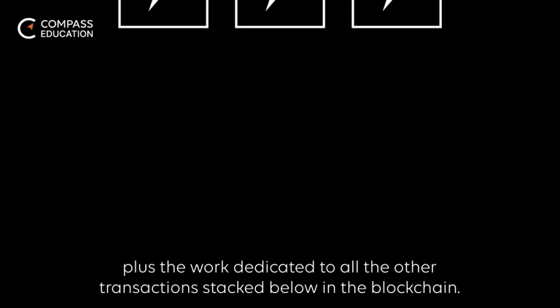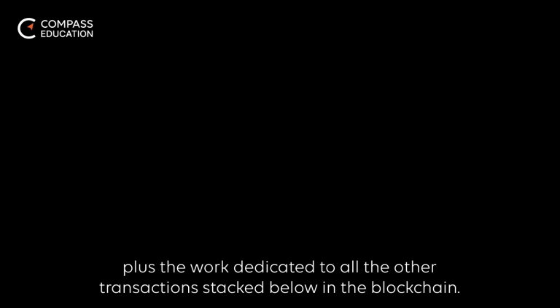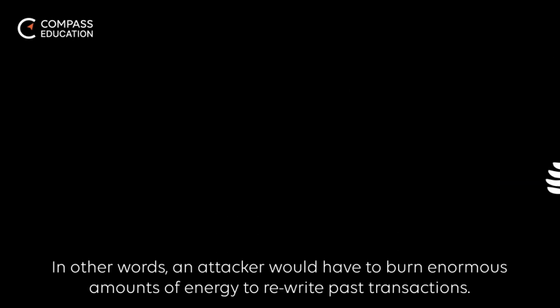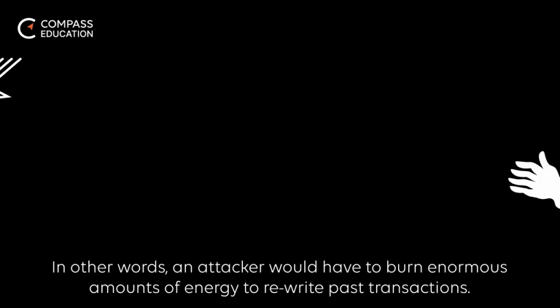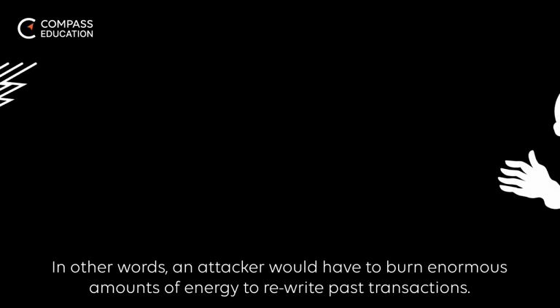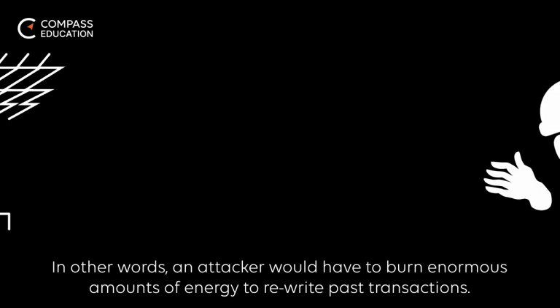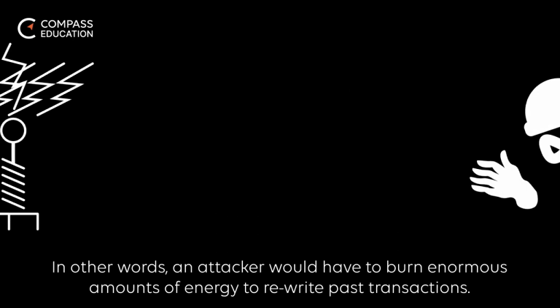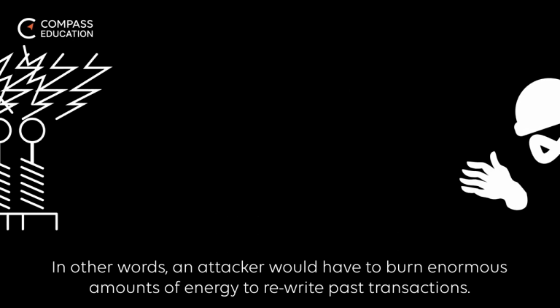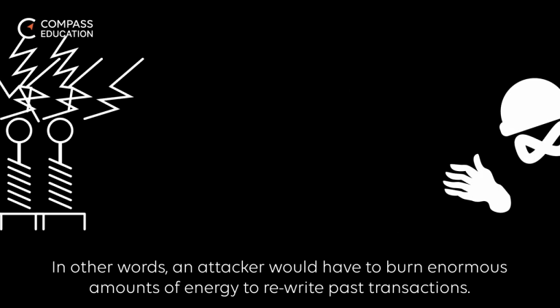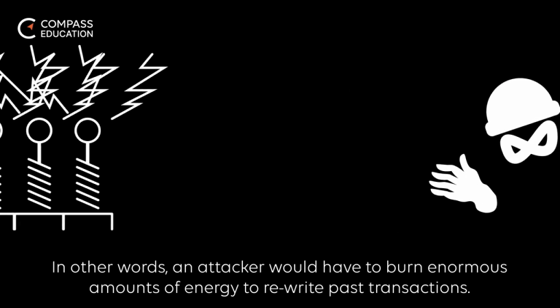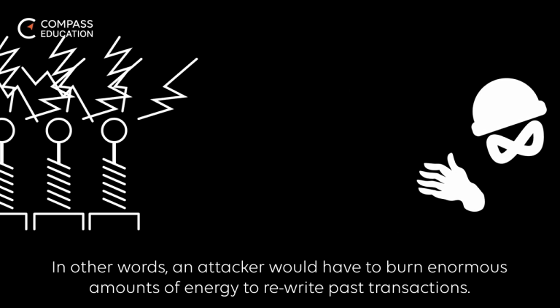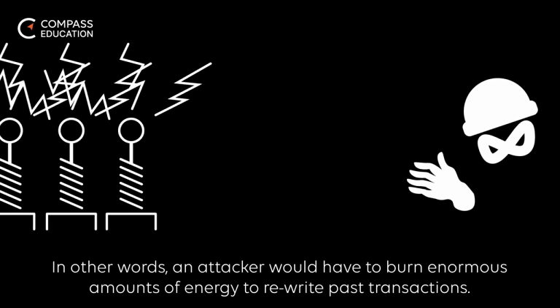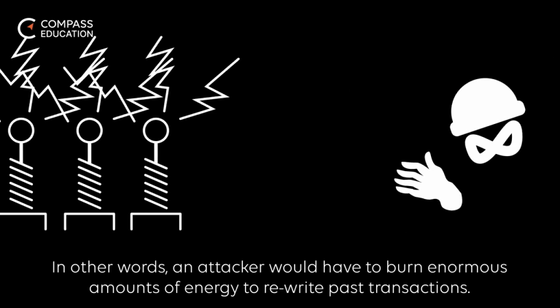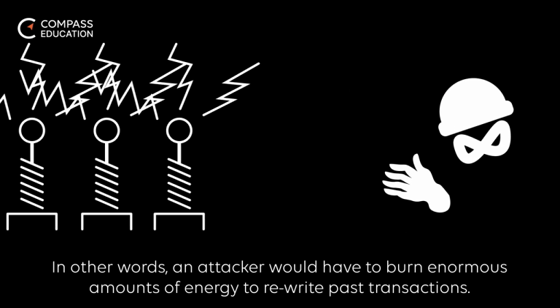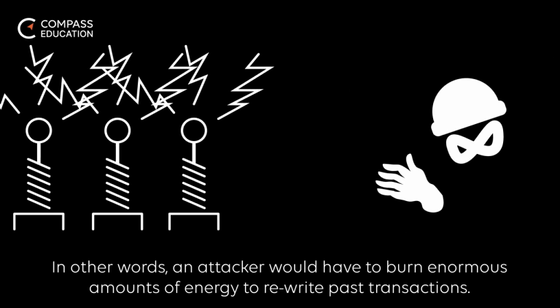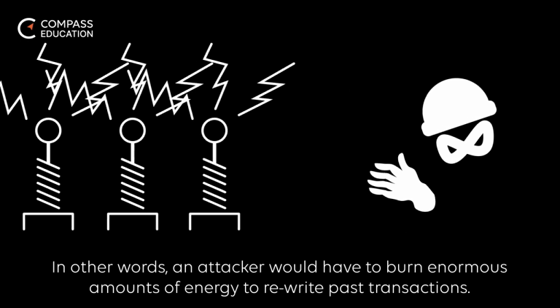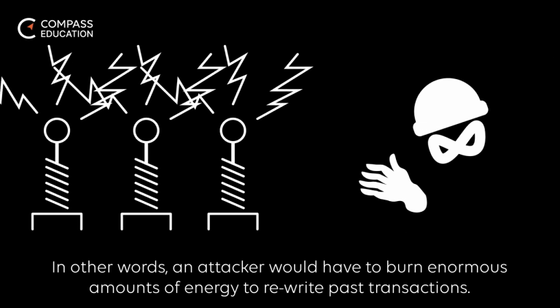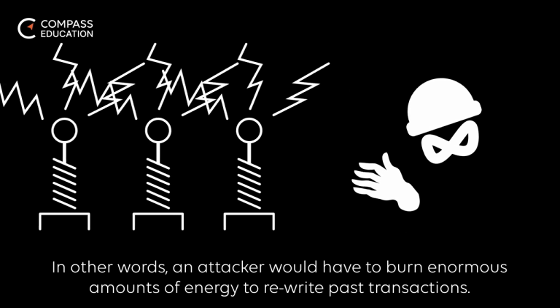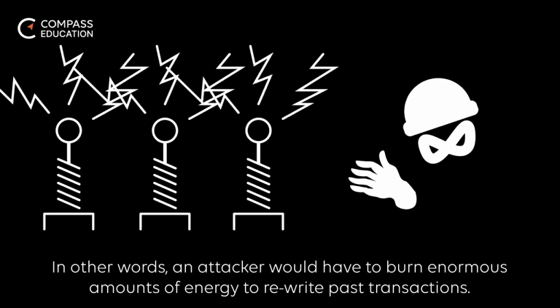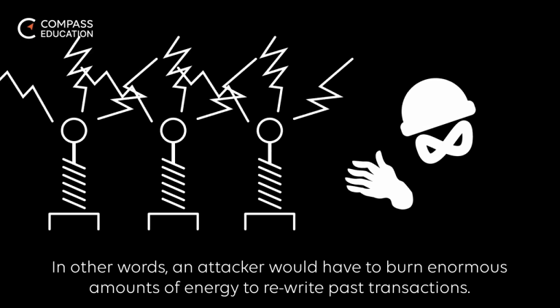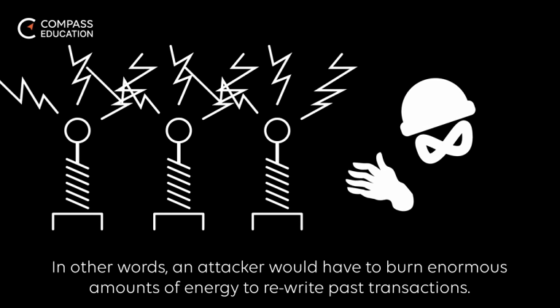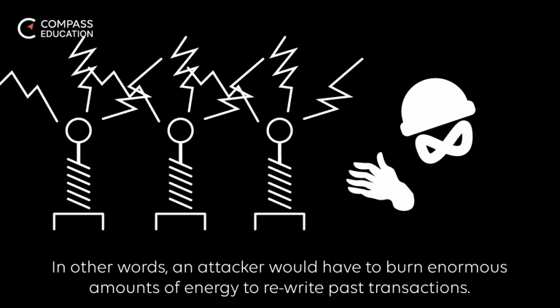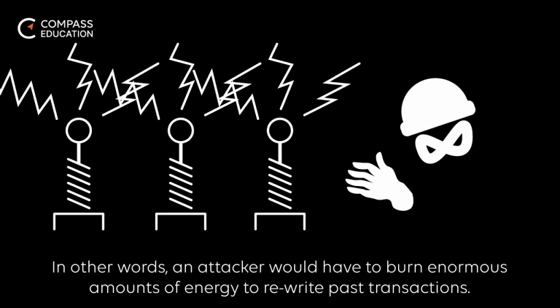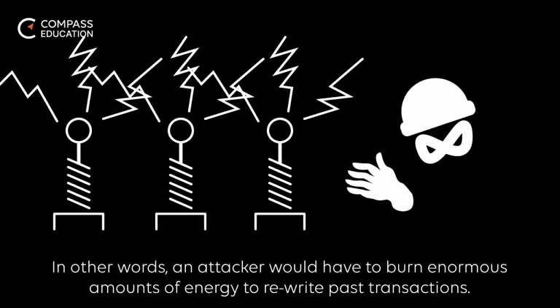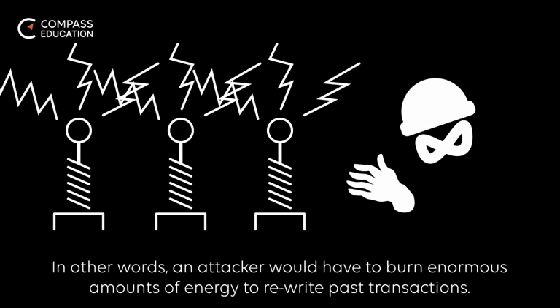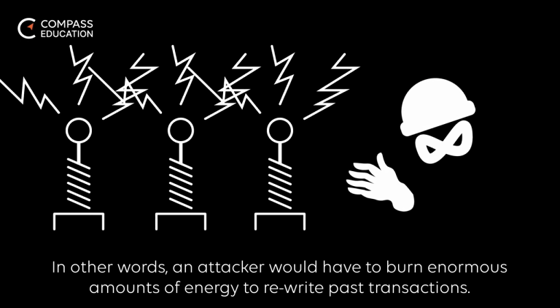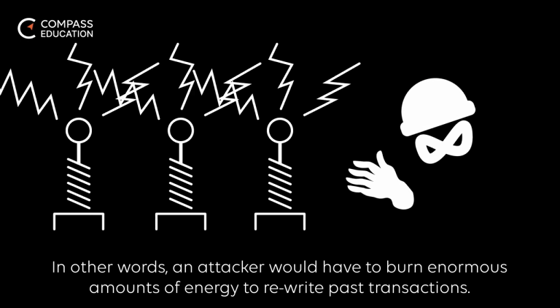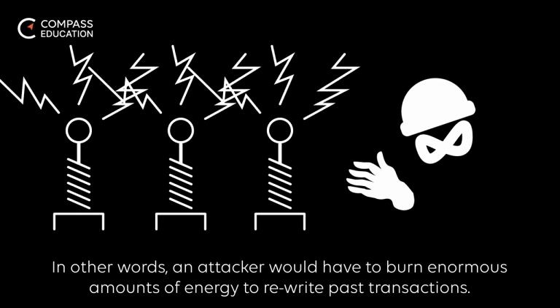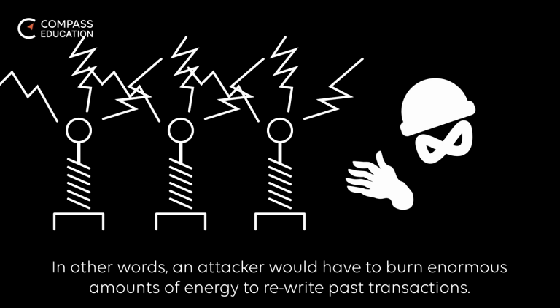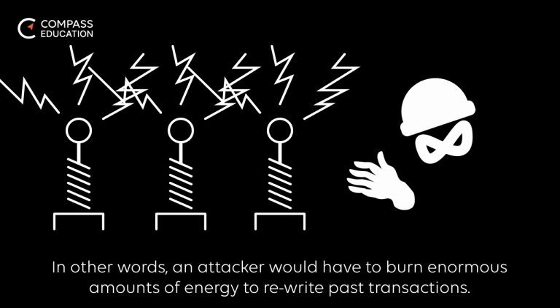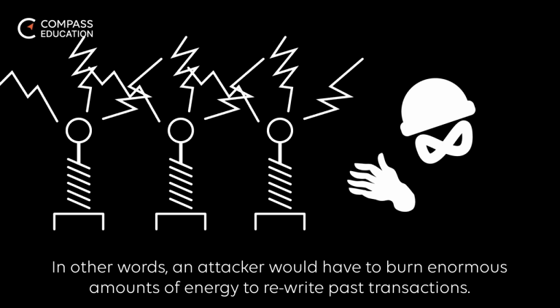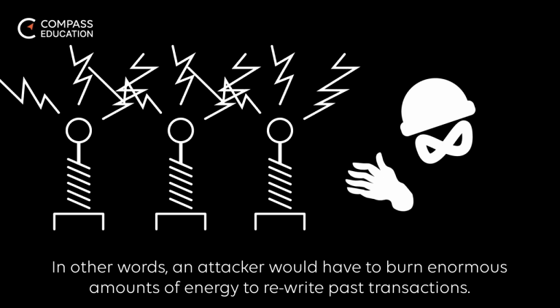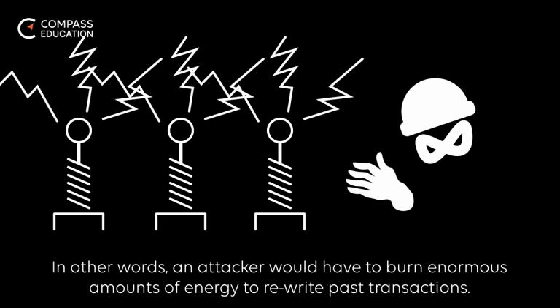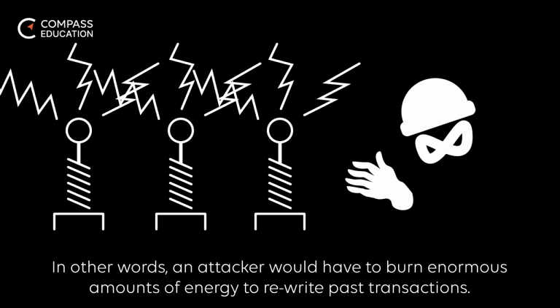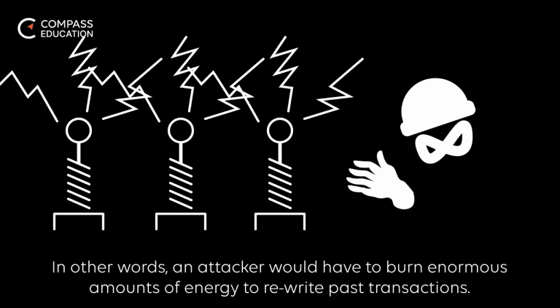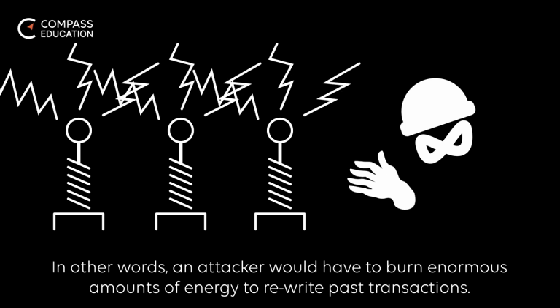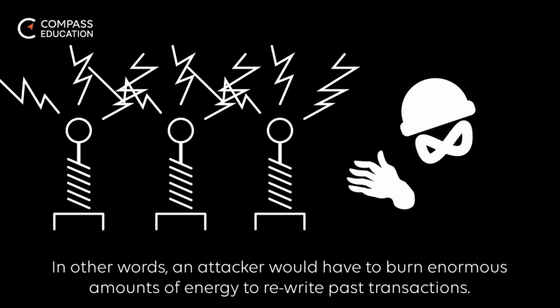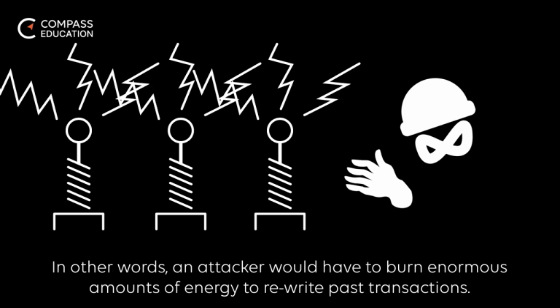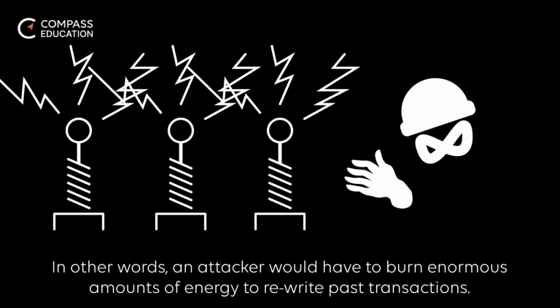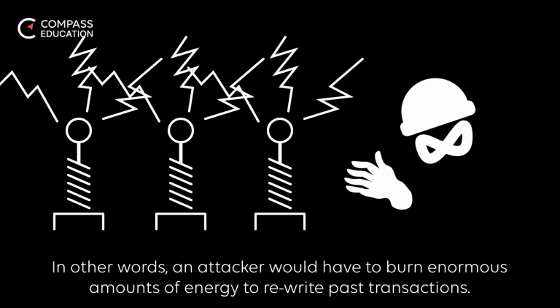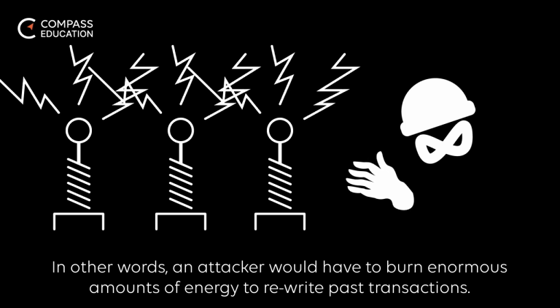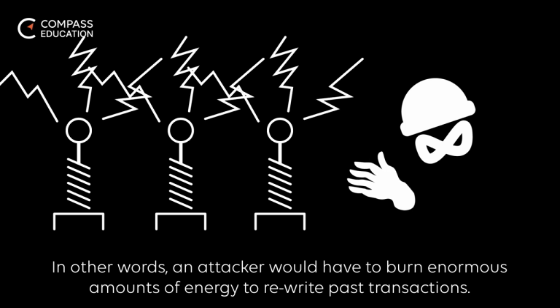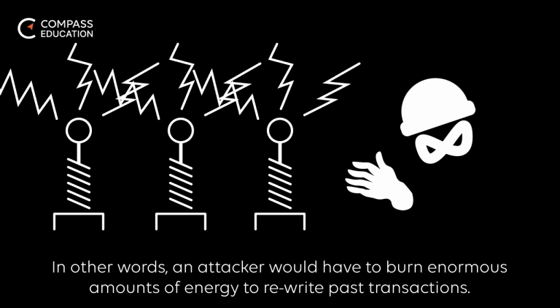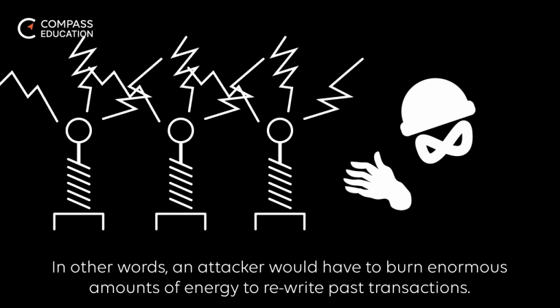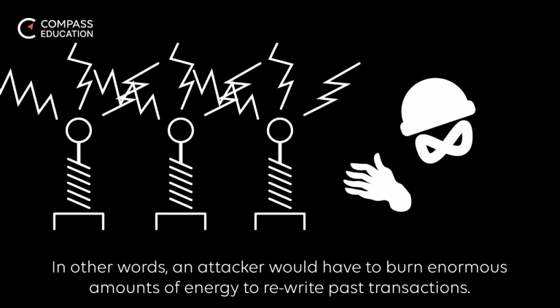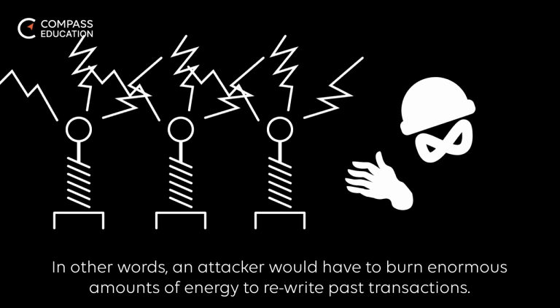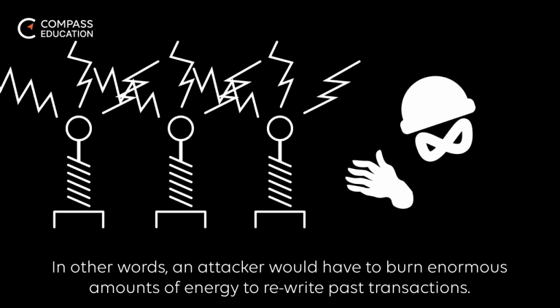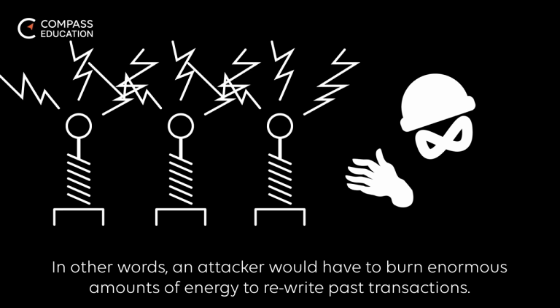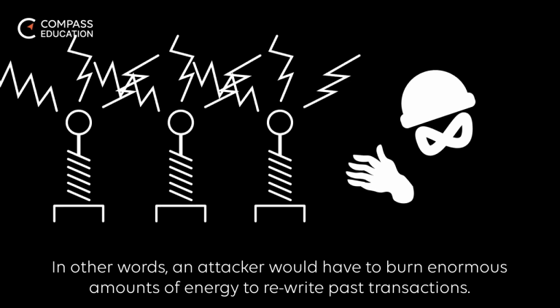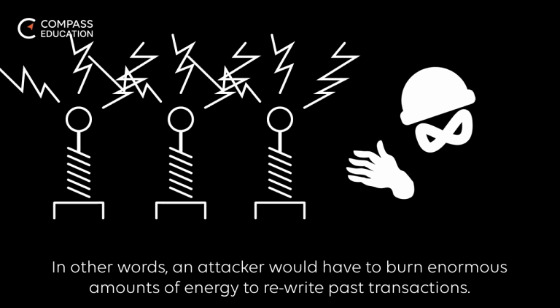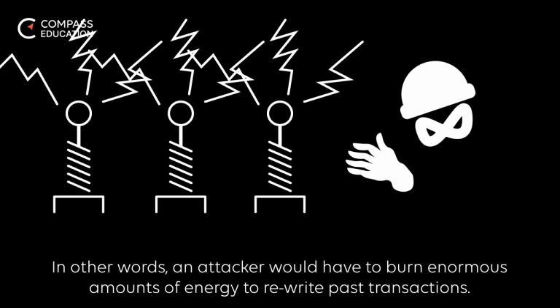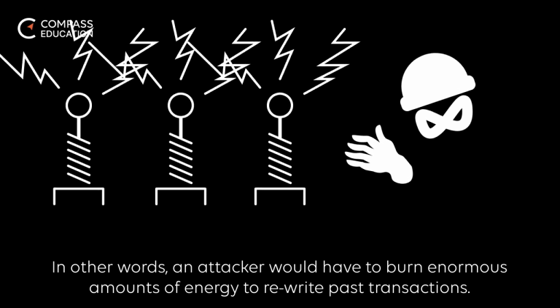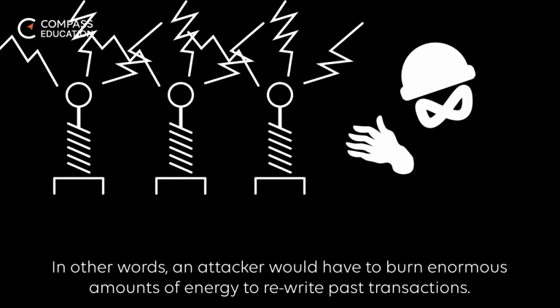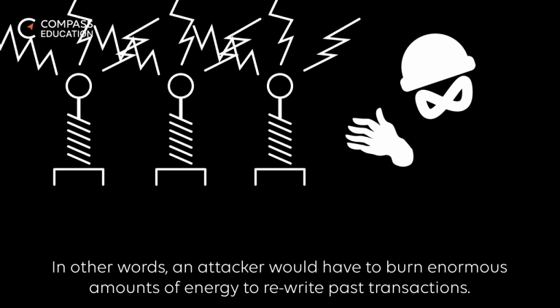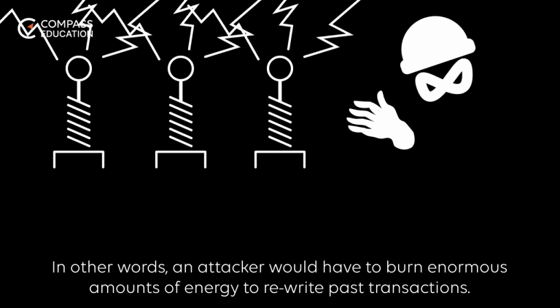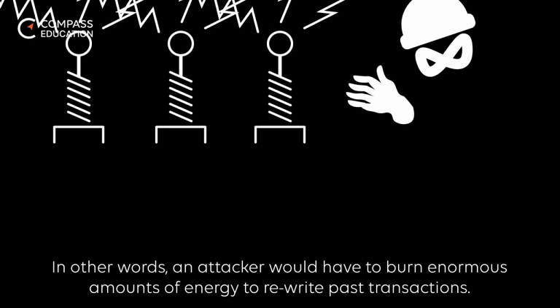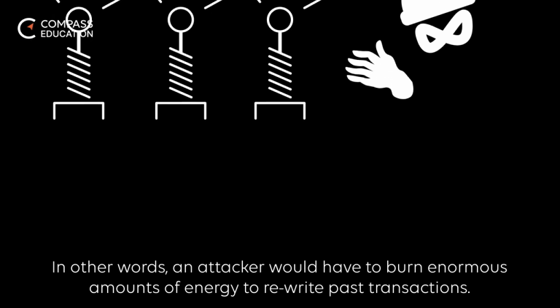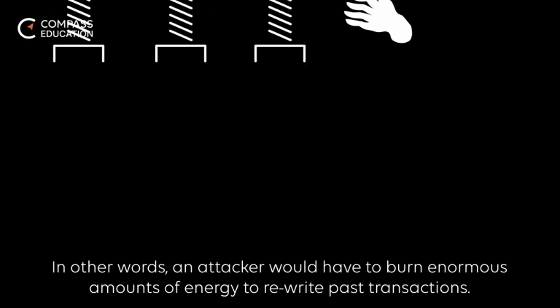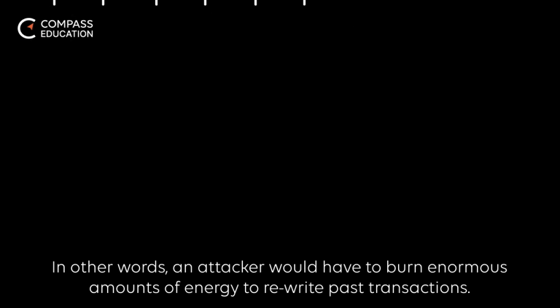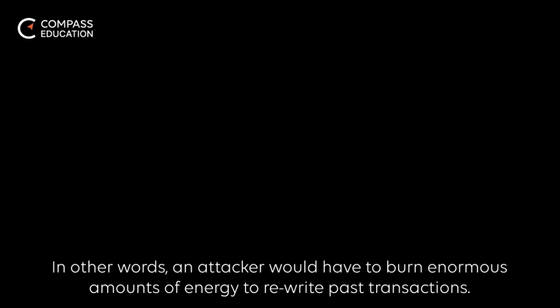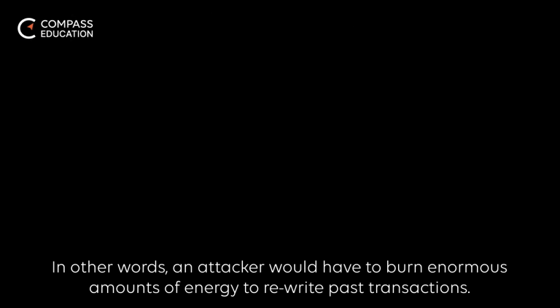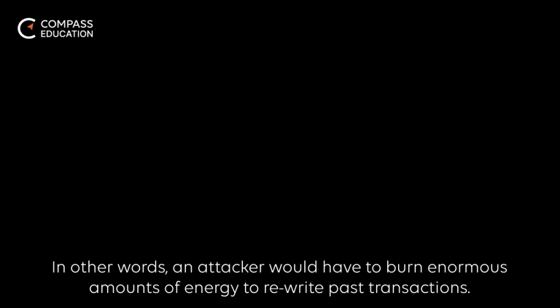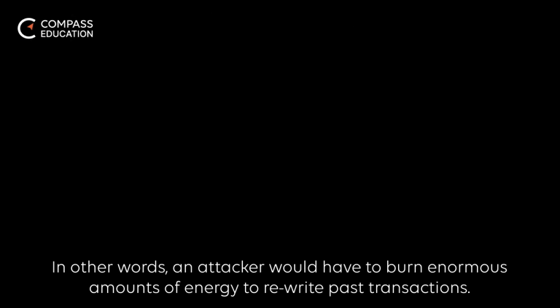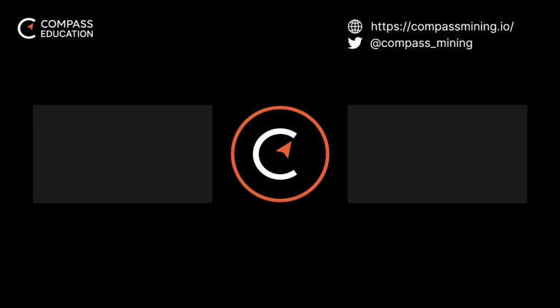In other words, an attacker would have to burn enormous amounts of energy to rewrite past transactions.